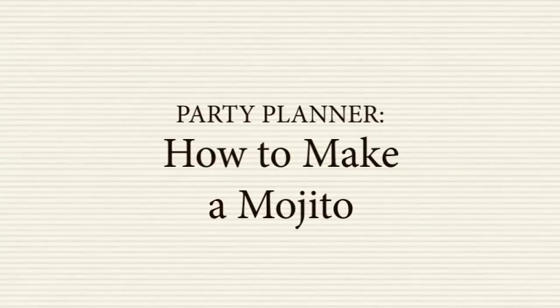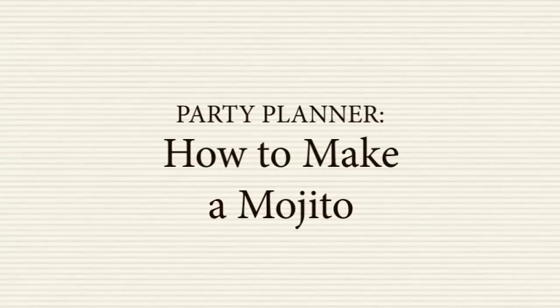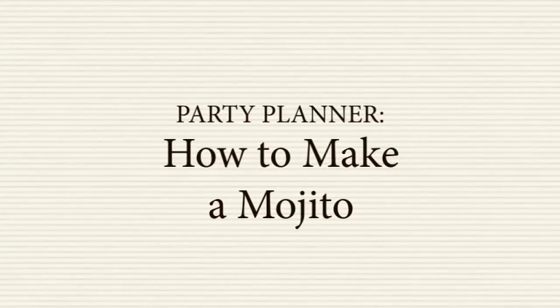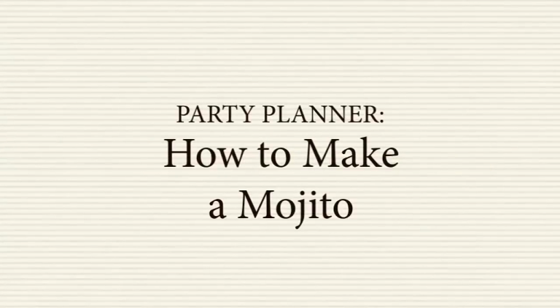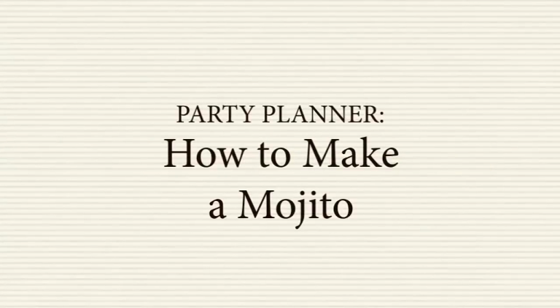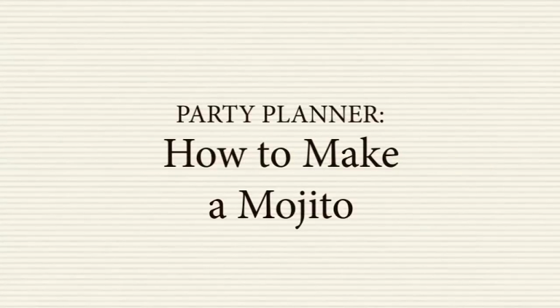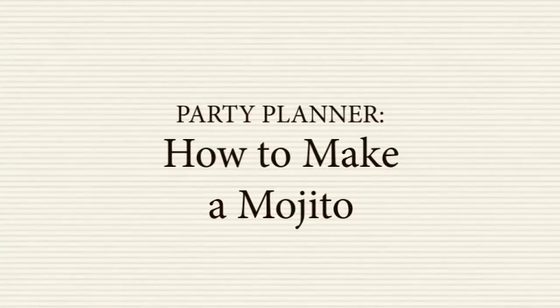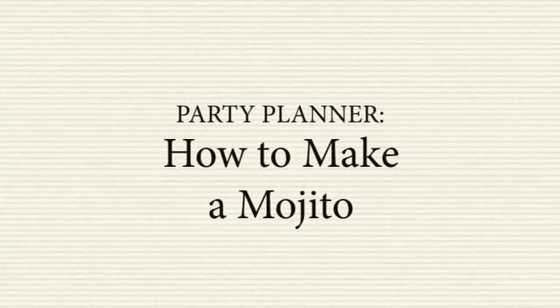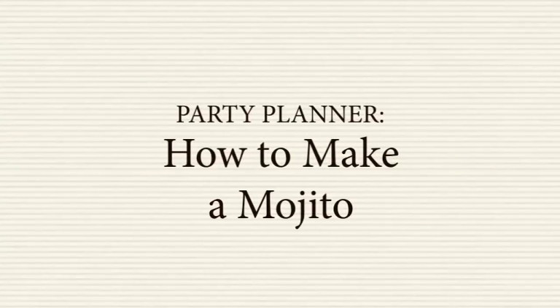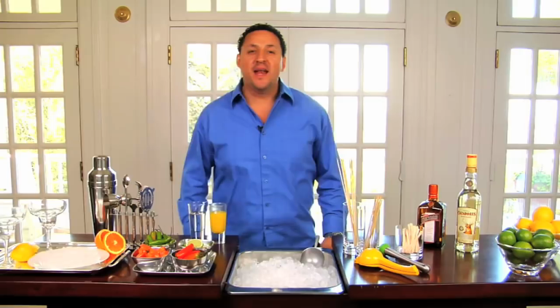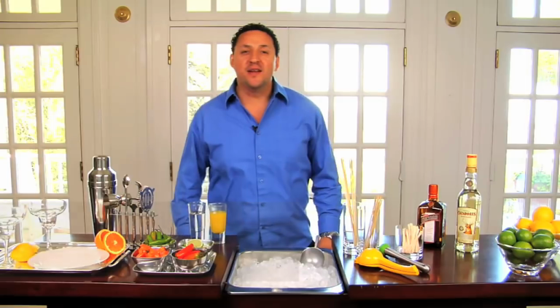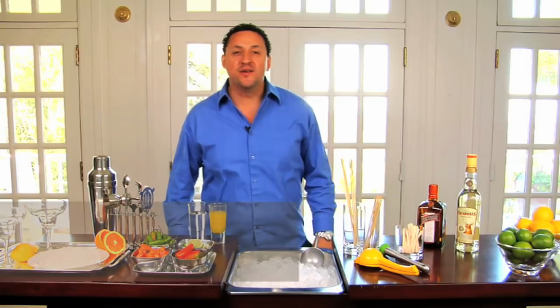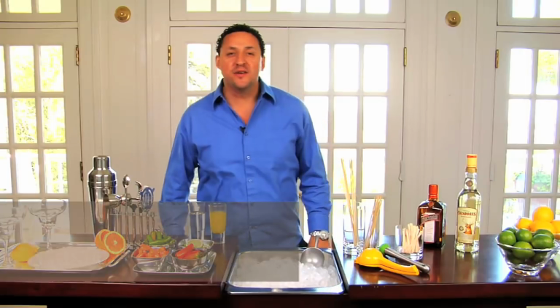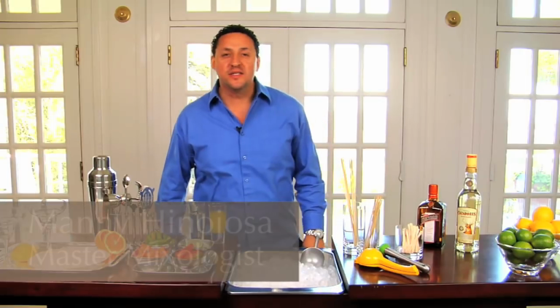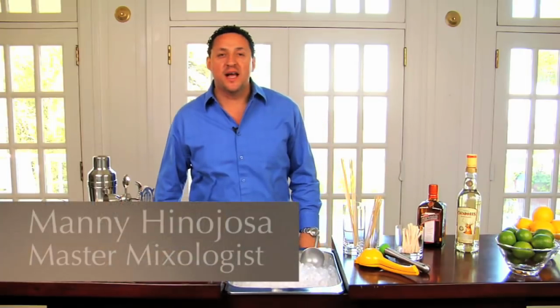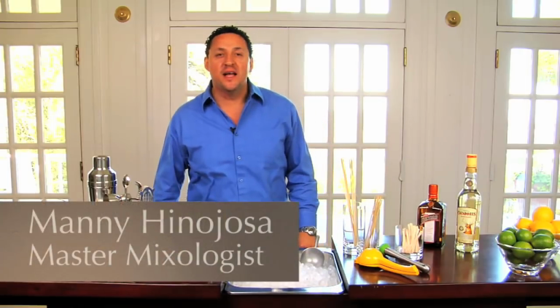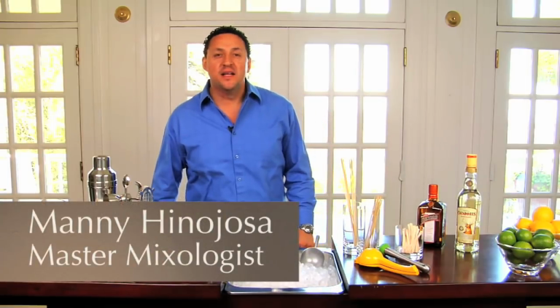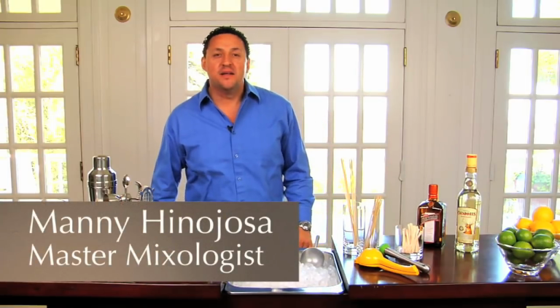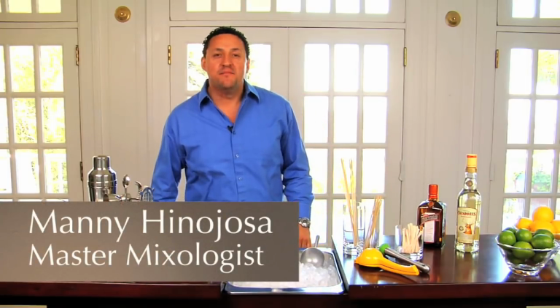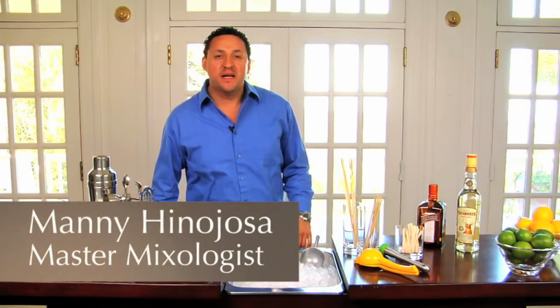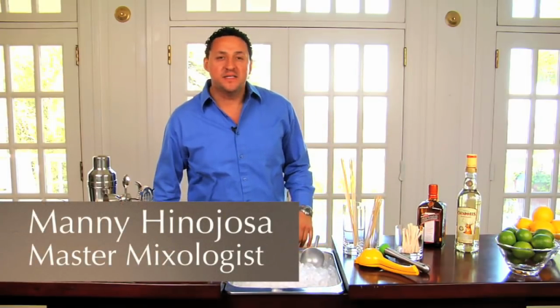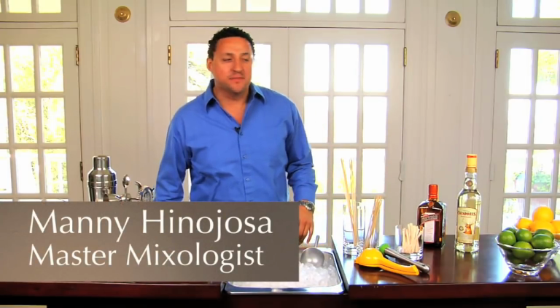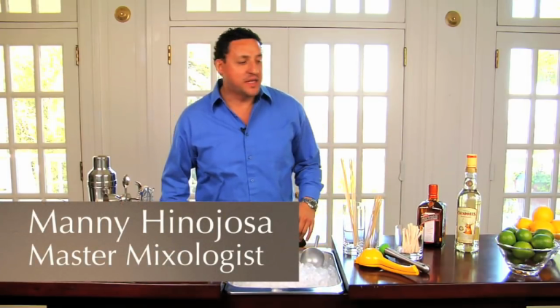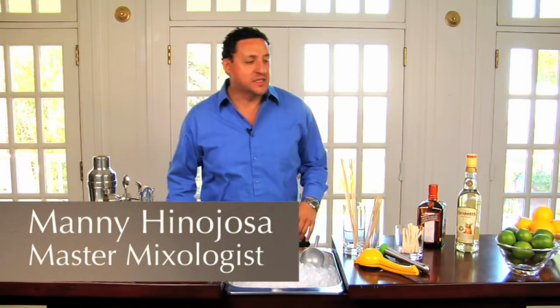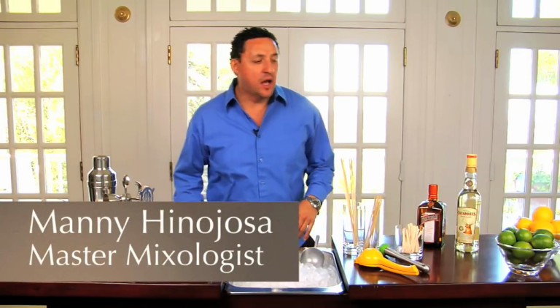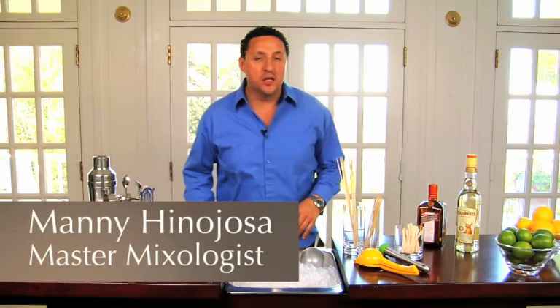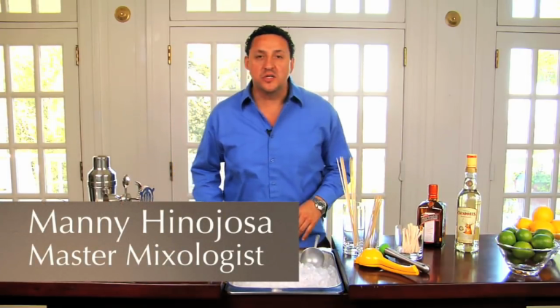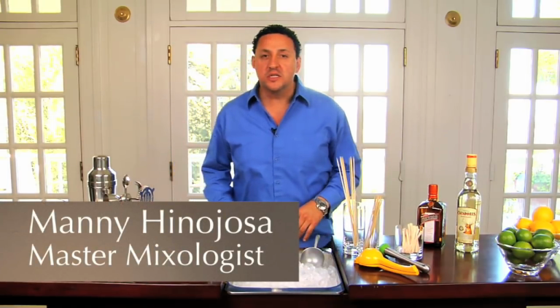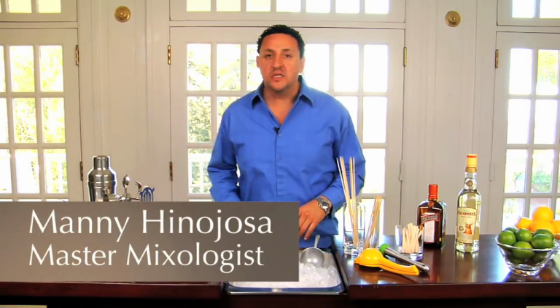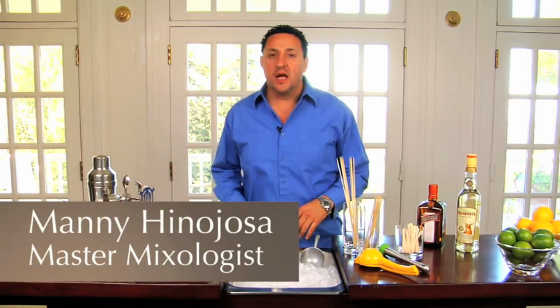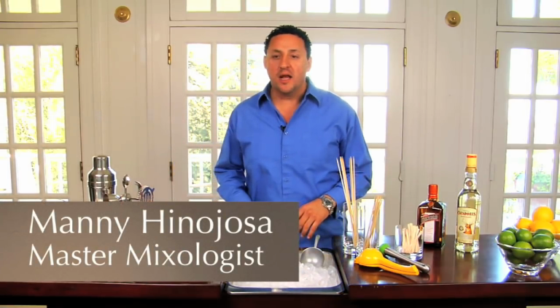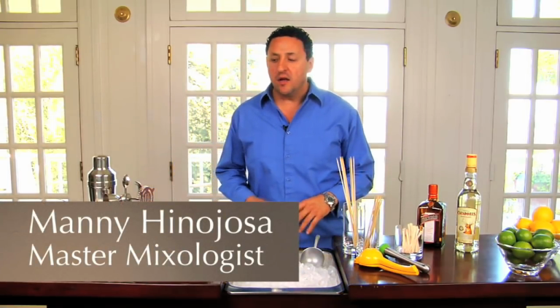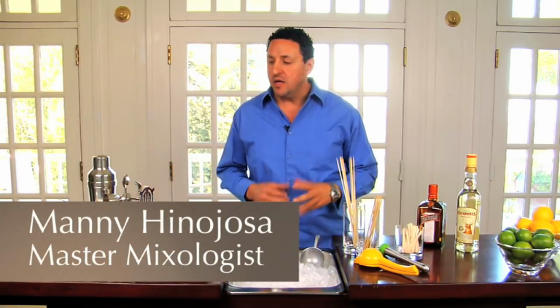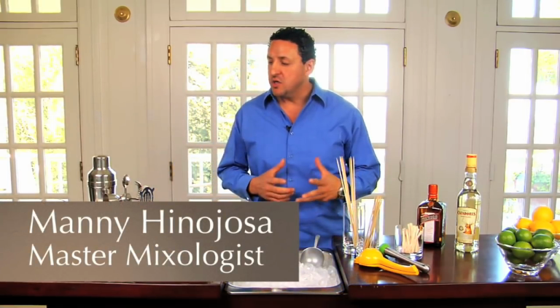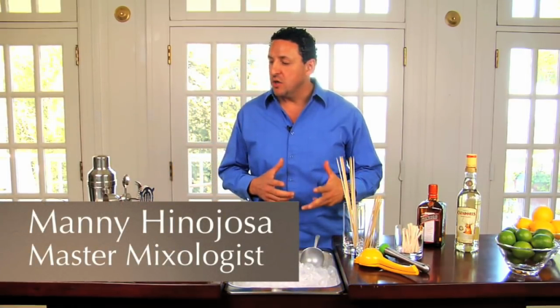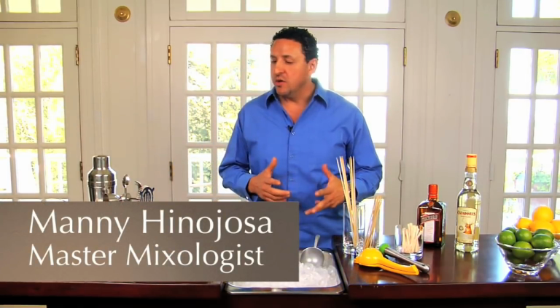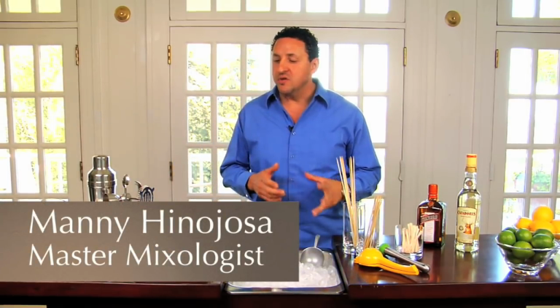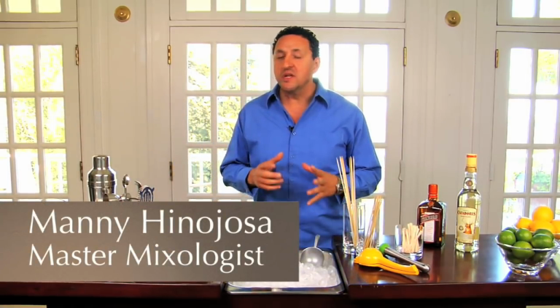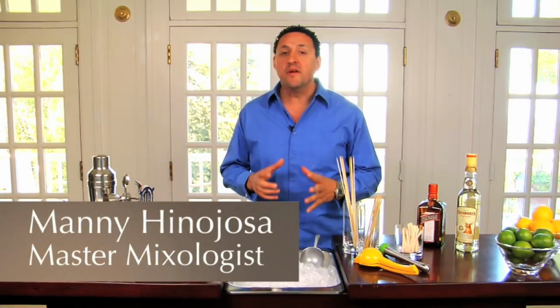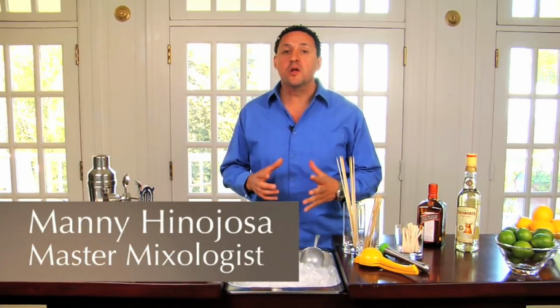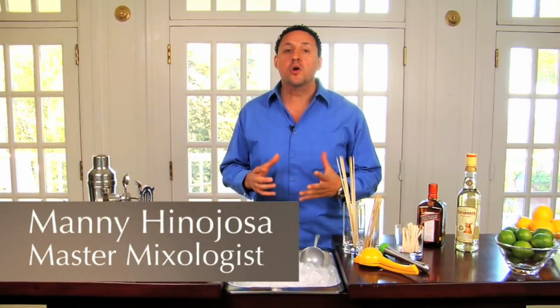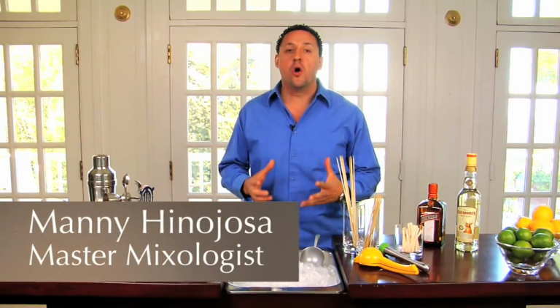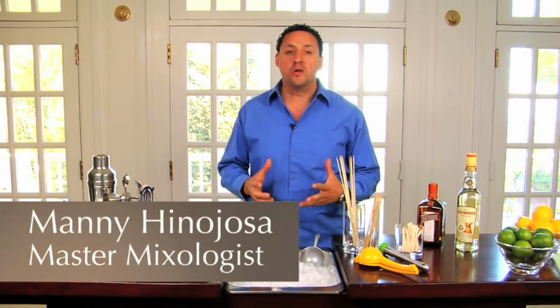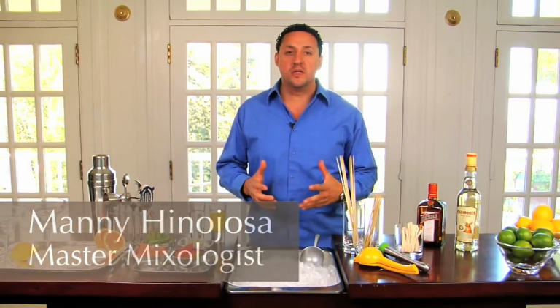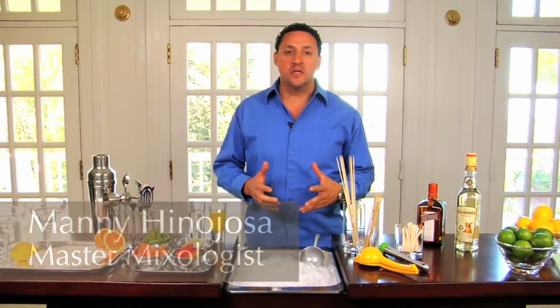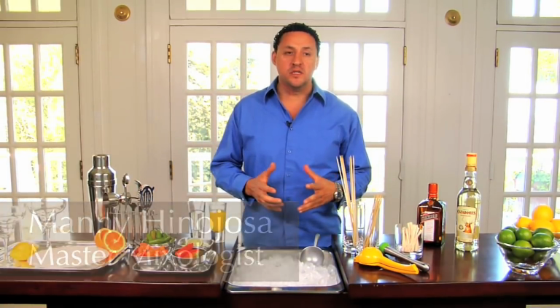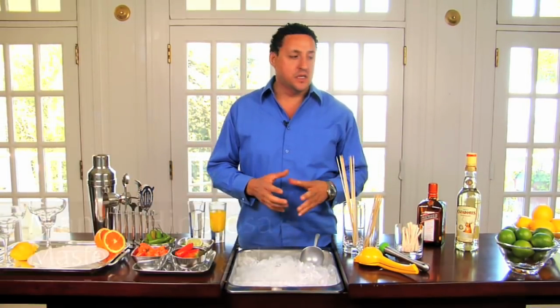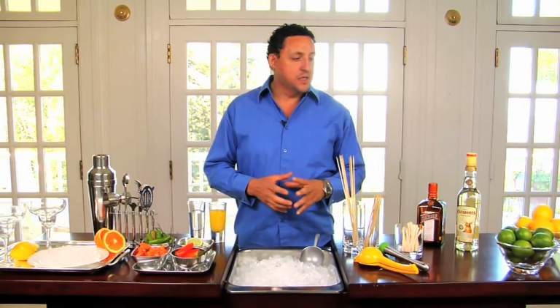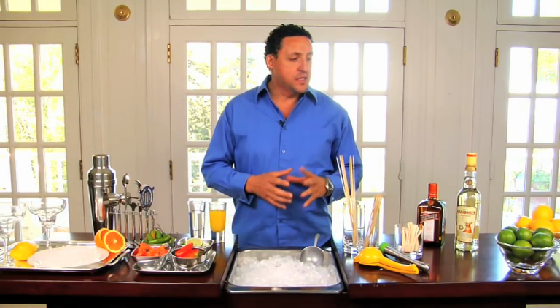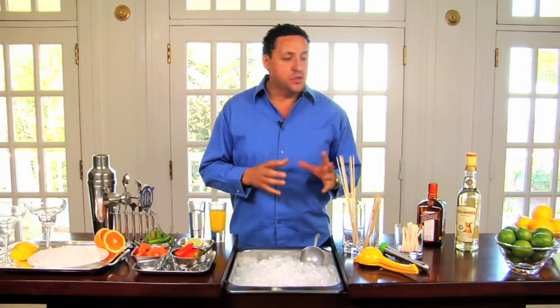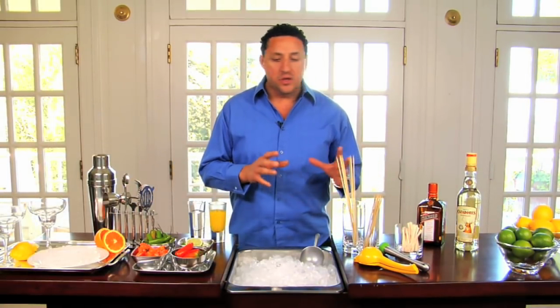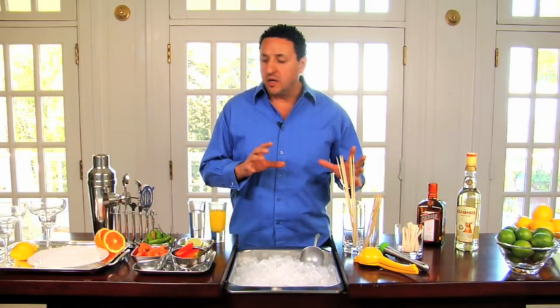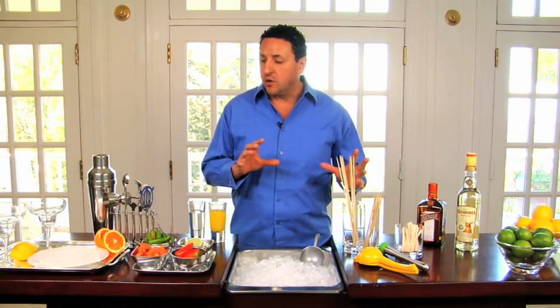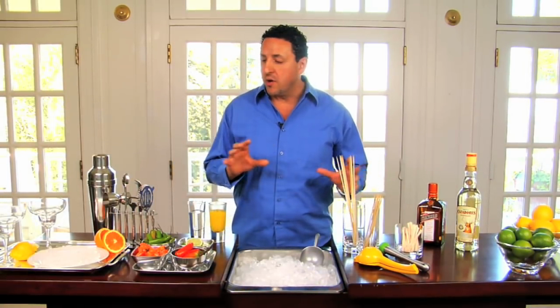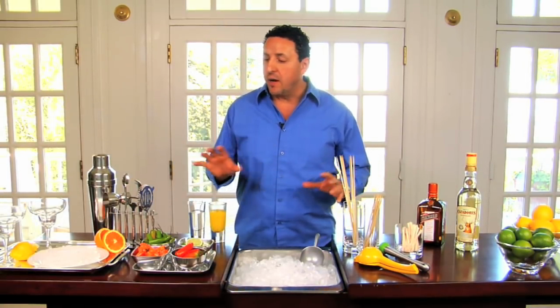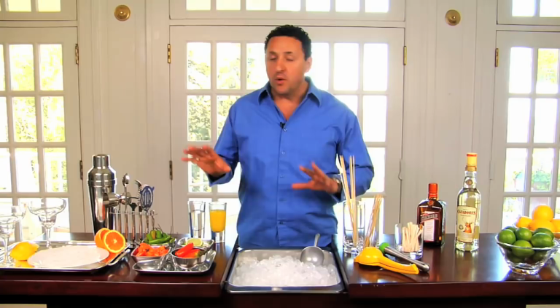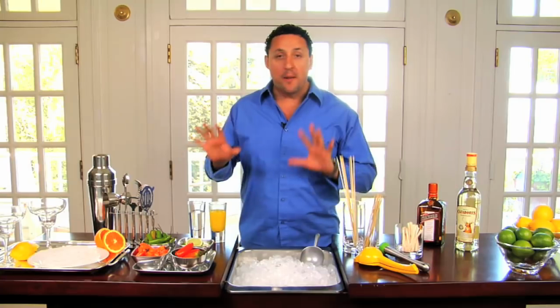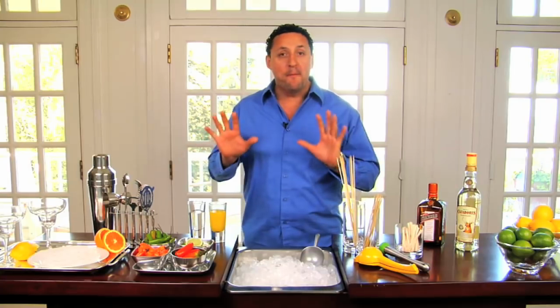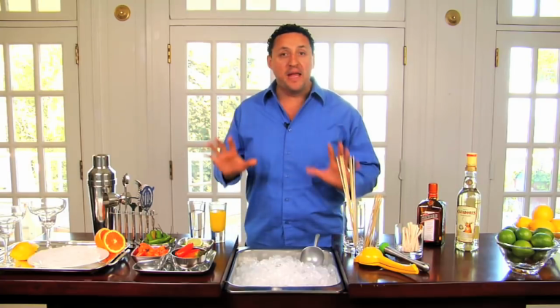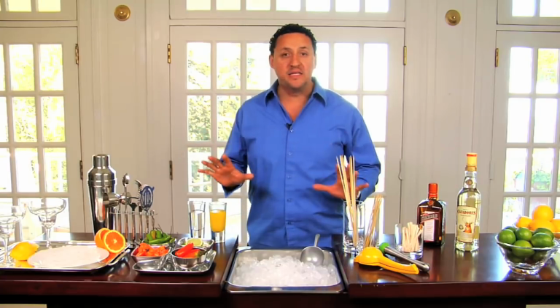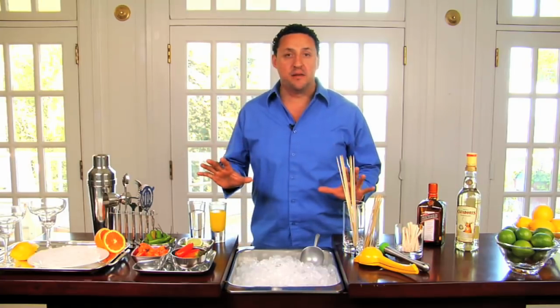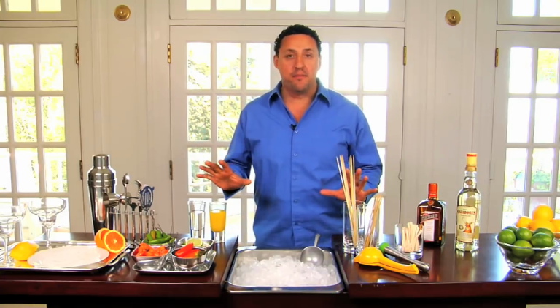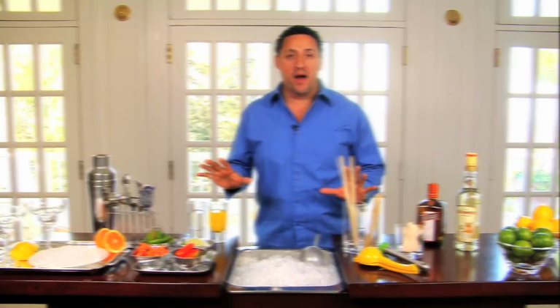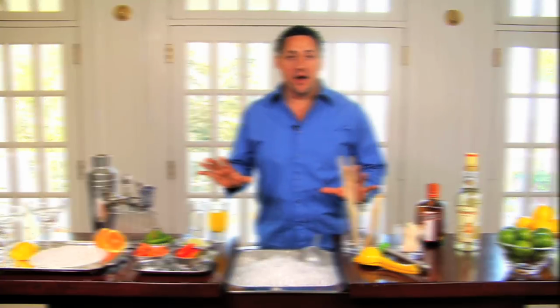Hi, my name is Manny Hinojosa, Master Mixologist, and I'm going to show you several cocktails that you can create with a basic bar.